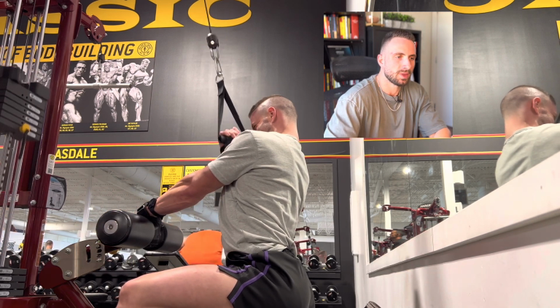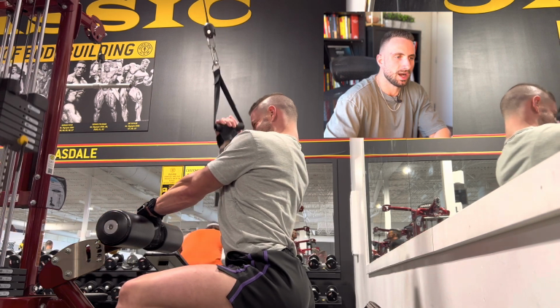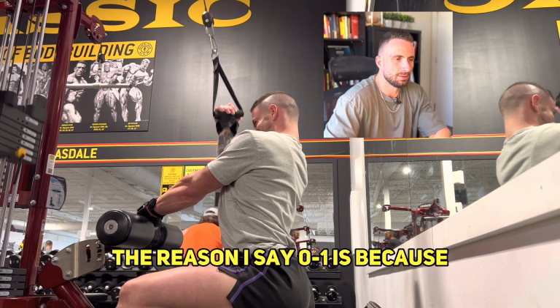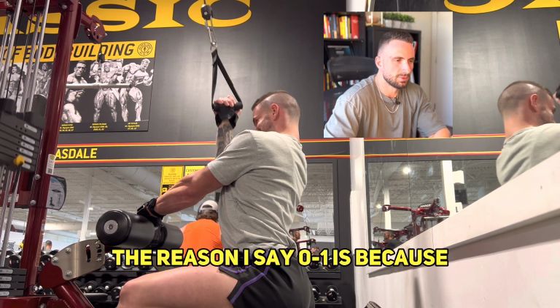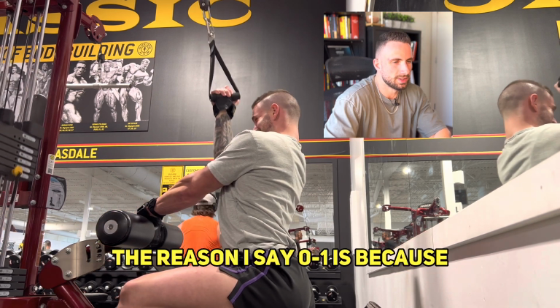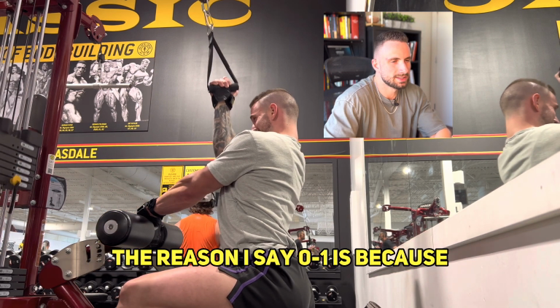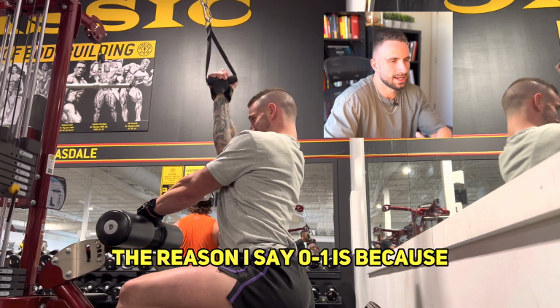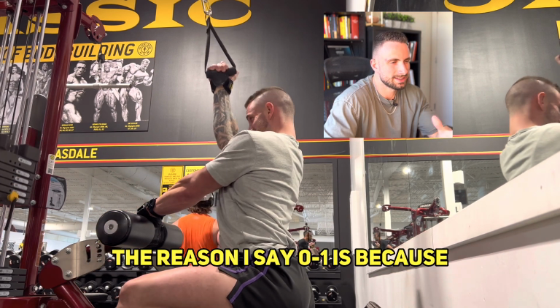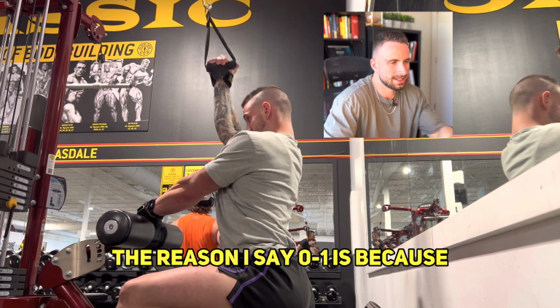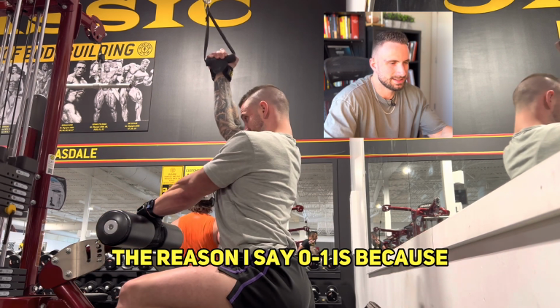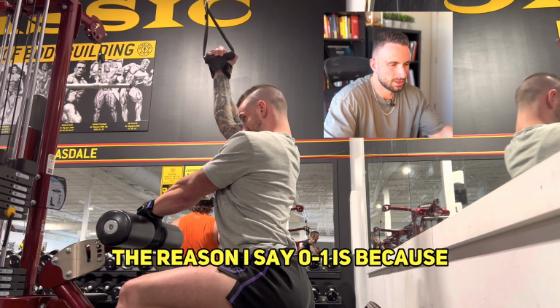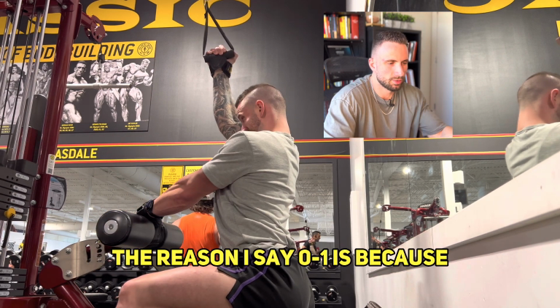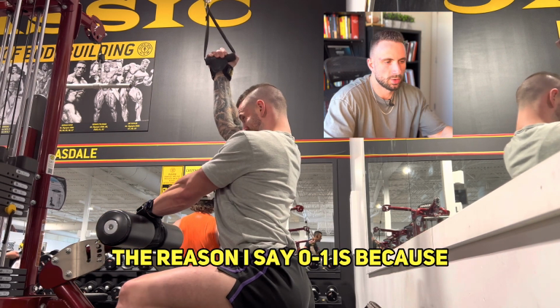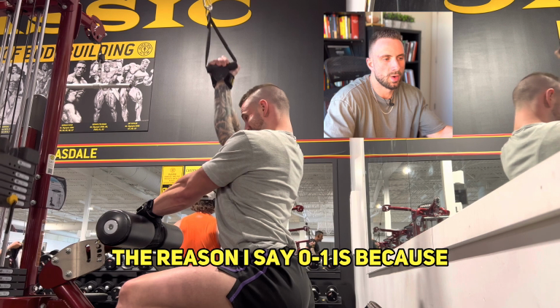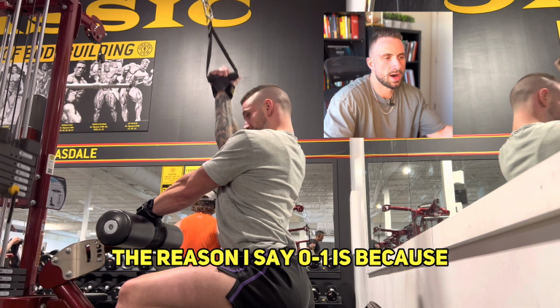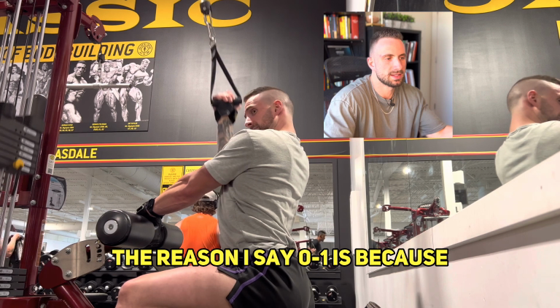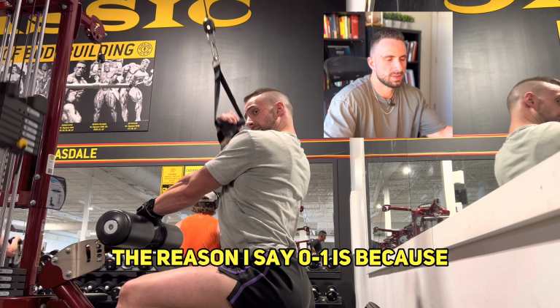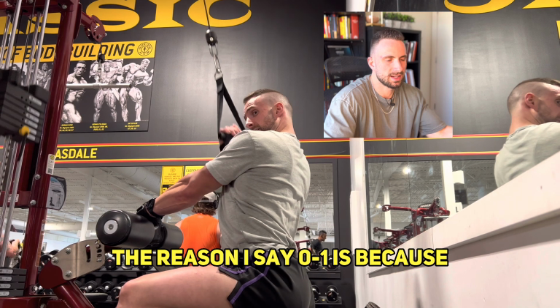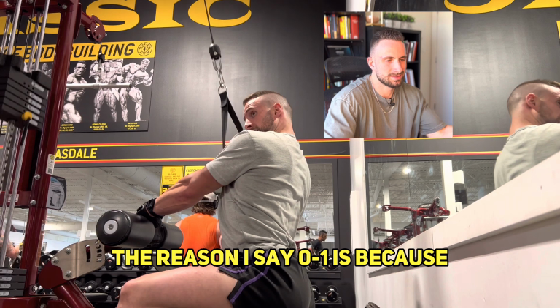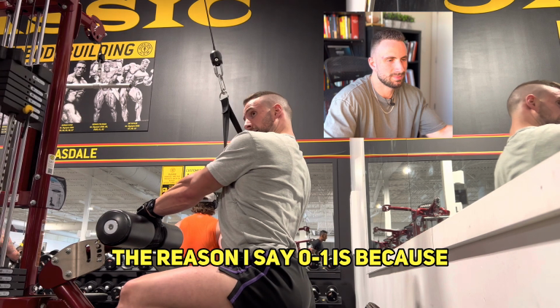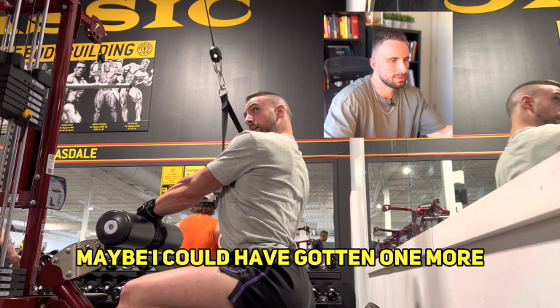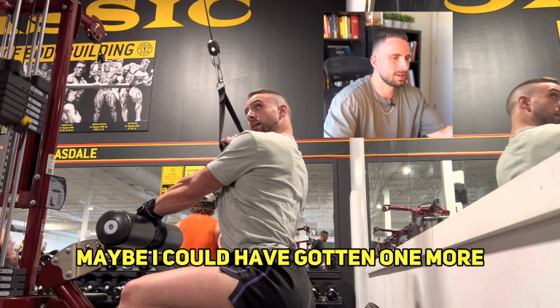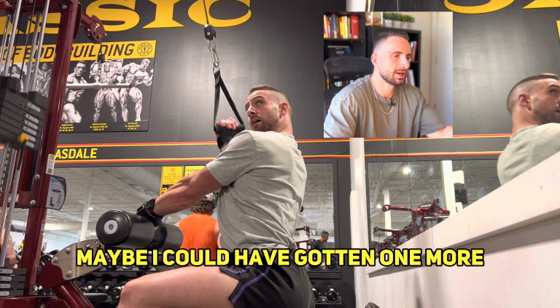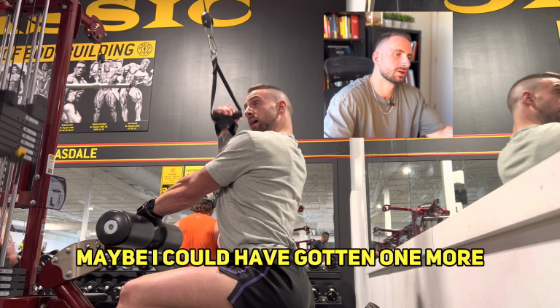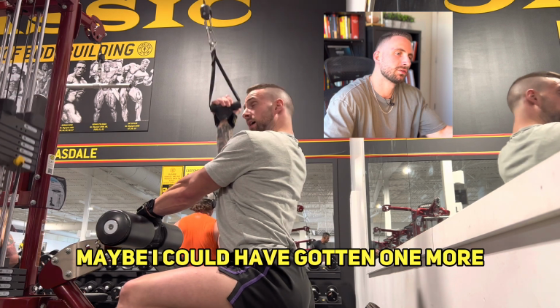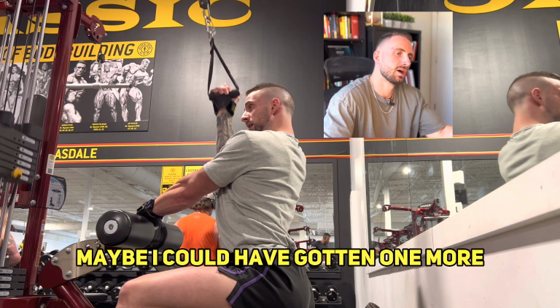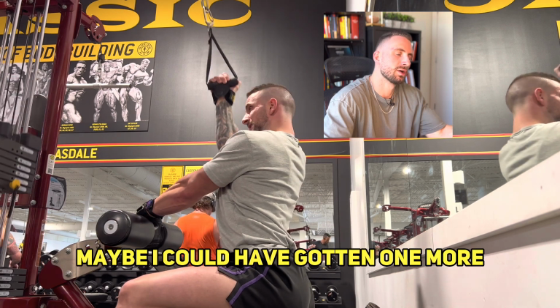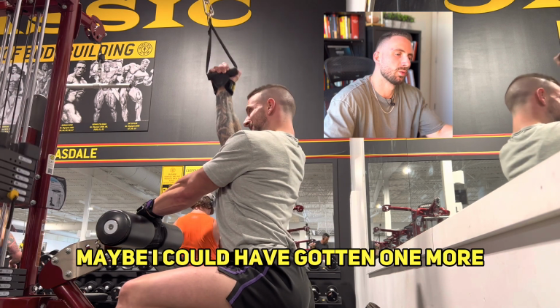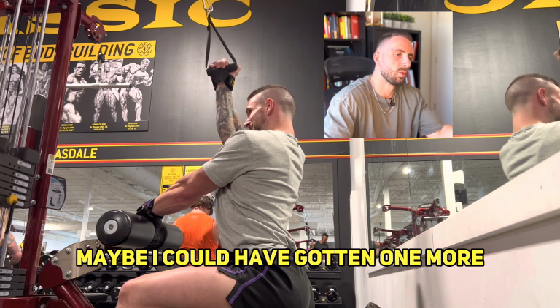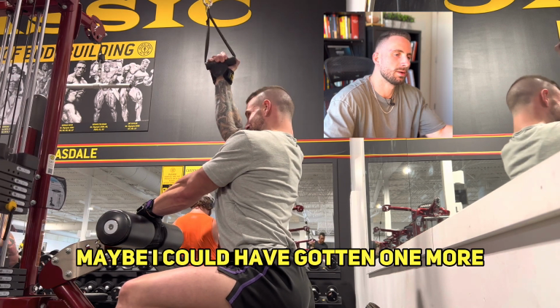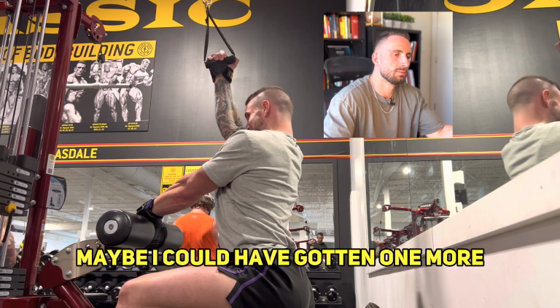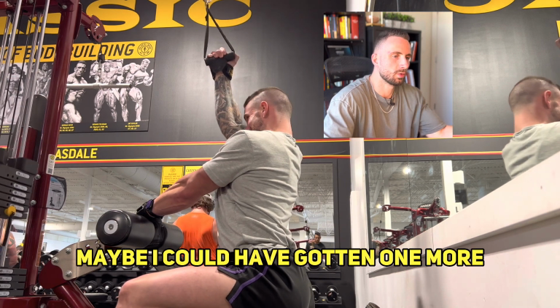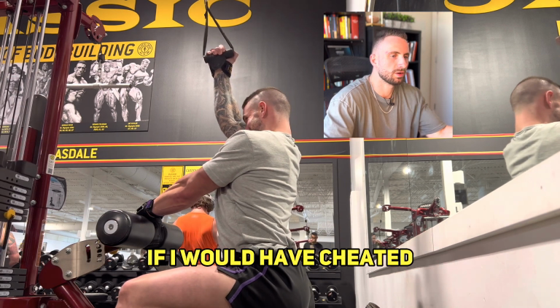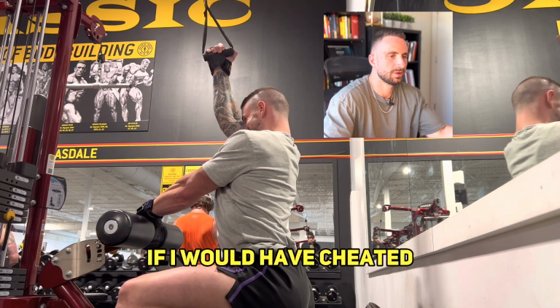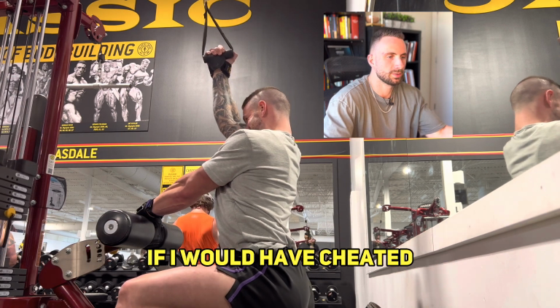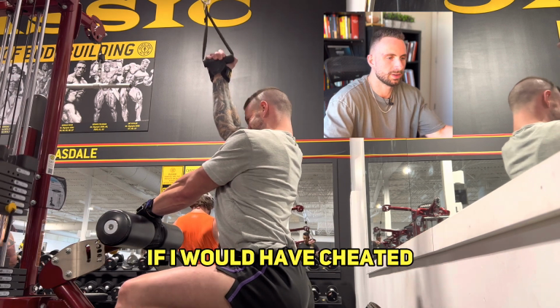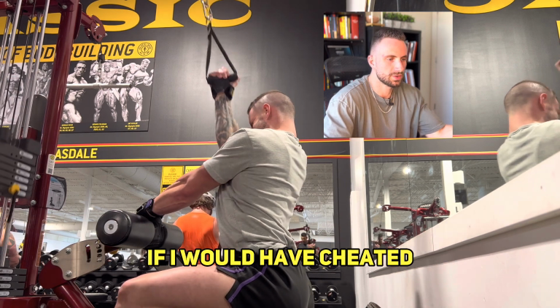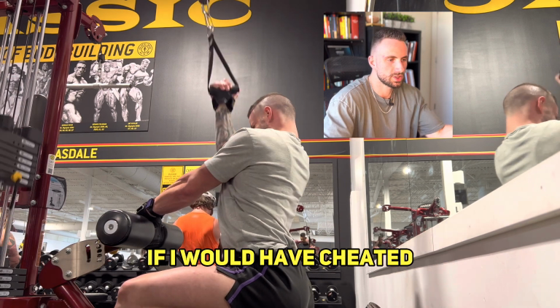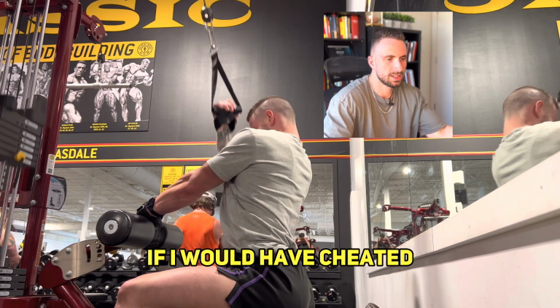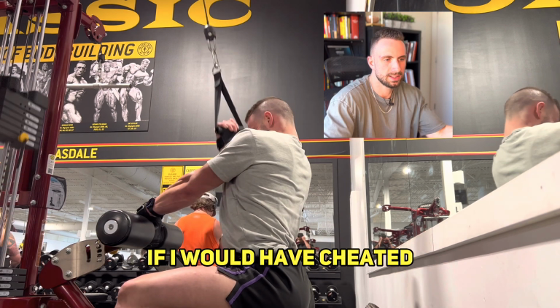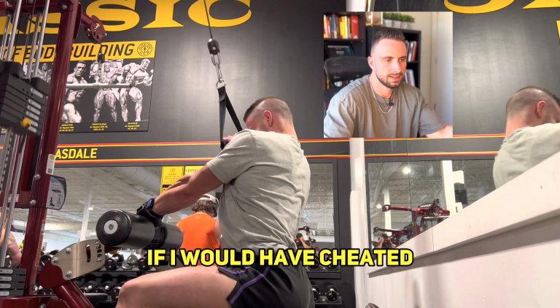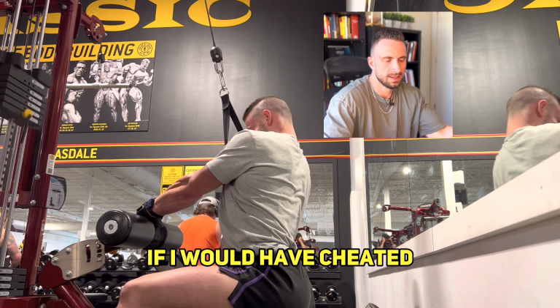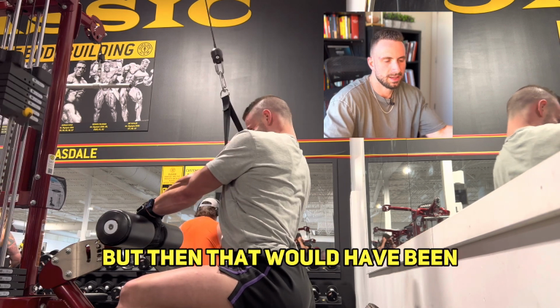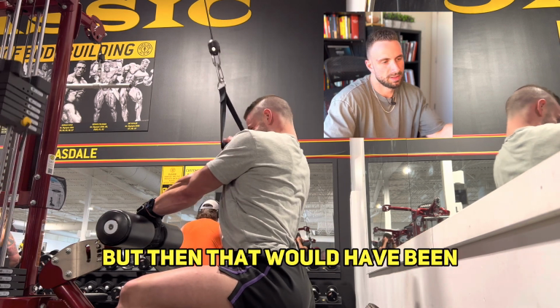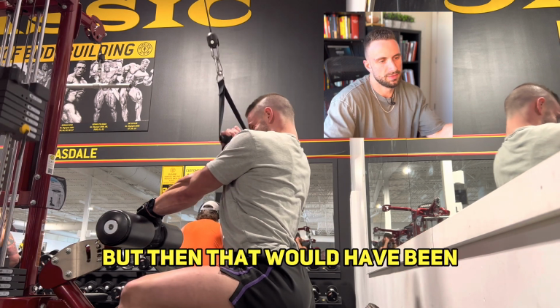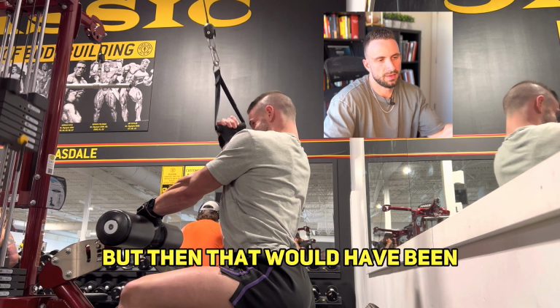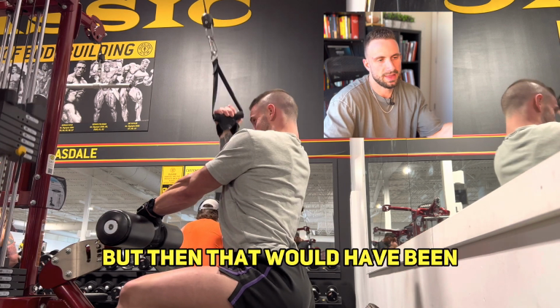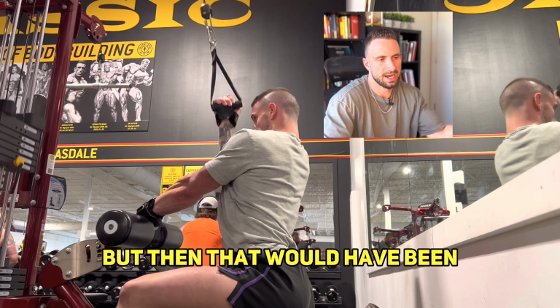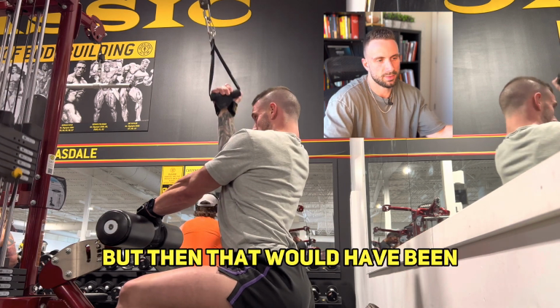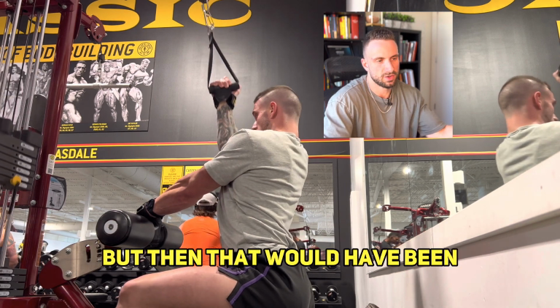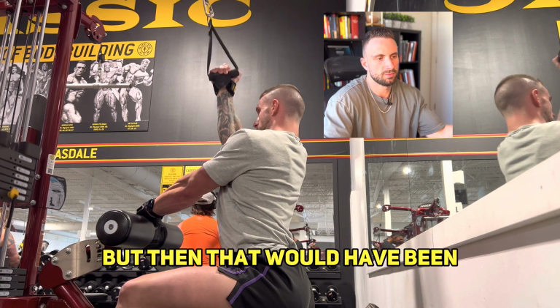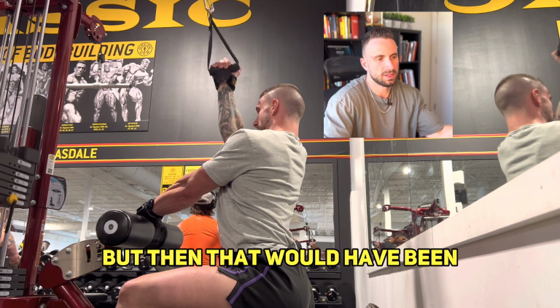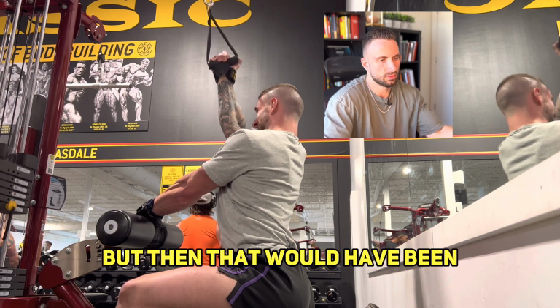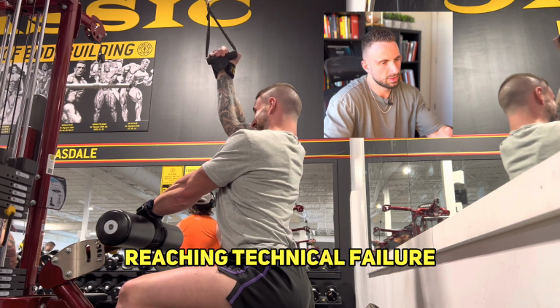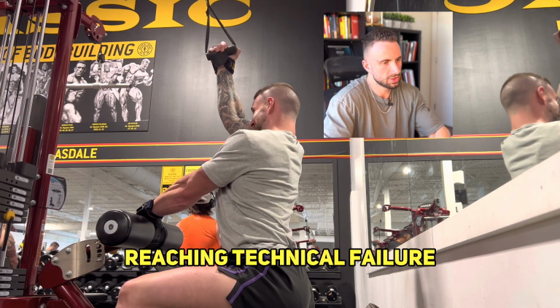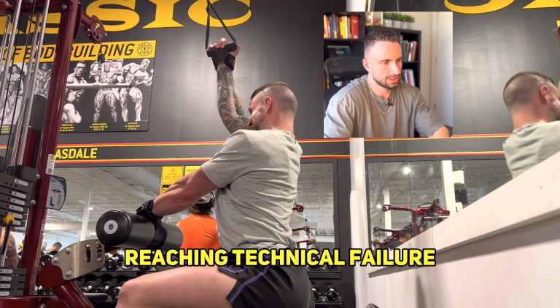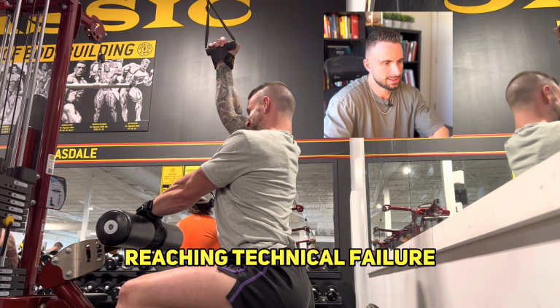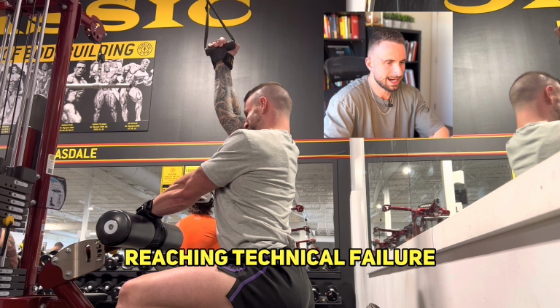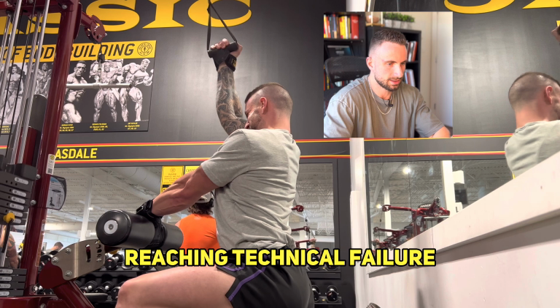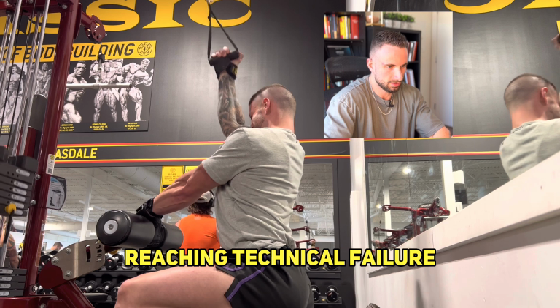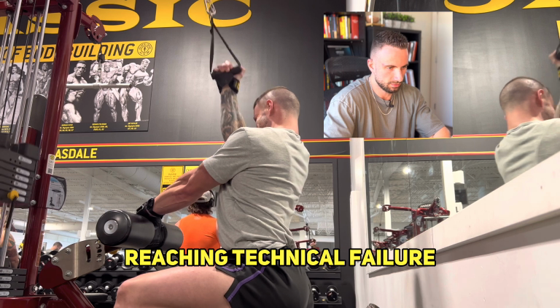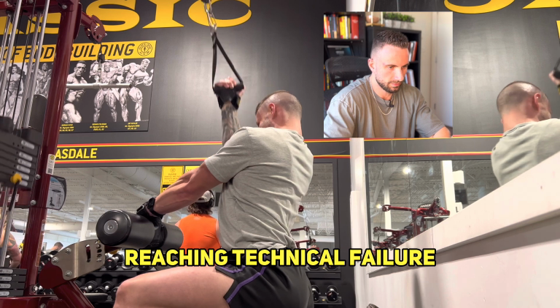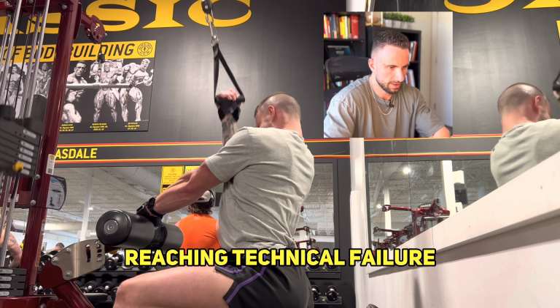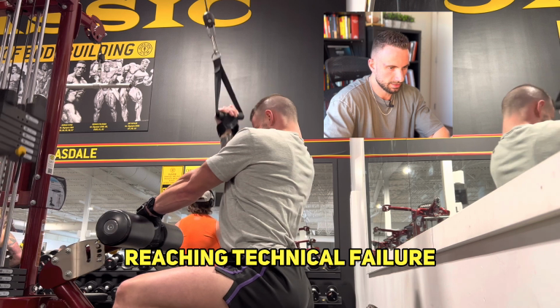The reason I say zero to one is because maybe I could have gotten one more rep if I would have cheated, but then that would have been reaching technical failure.